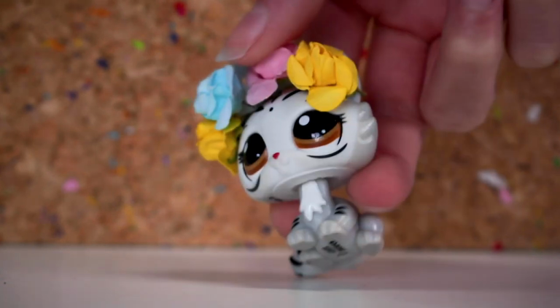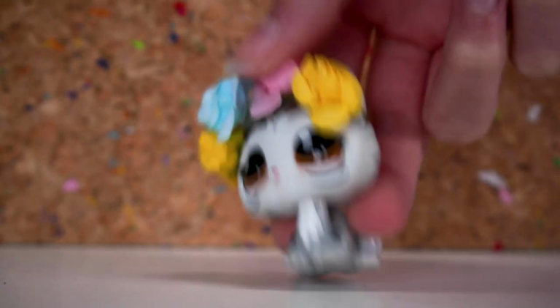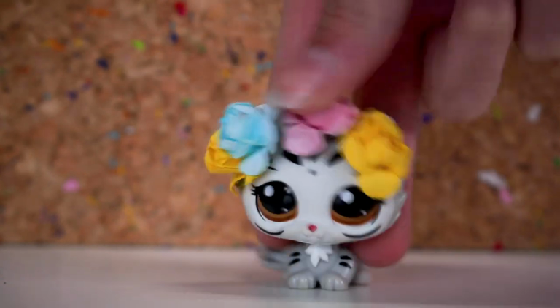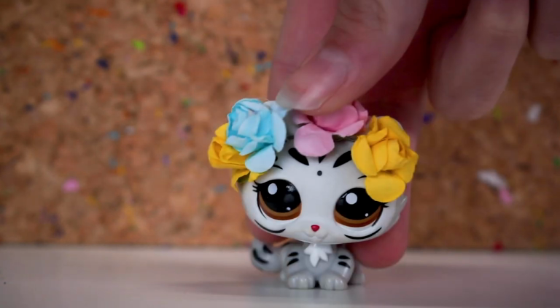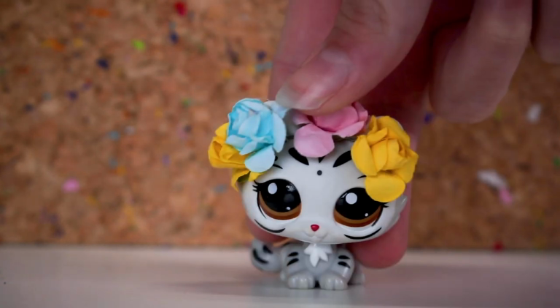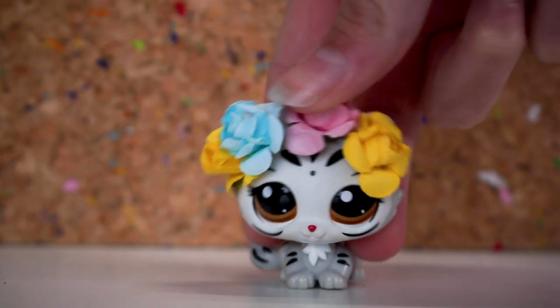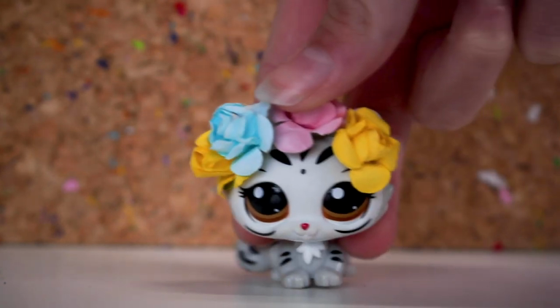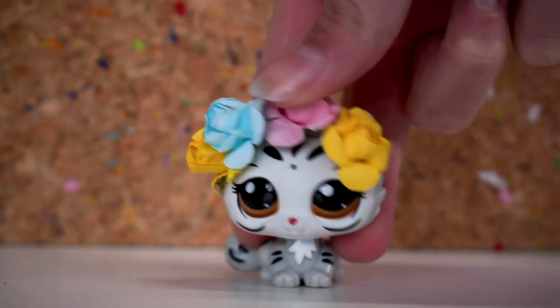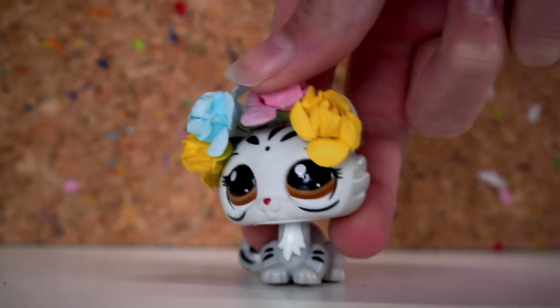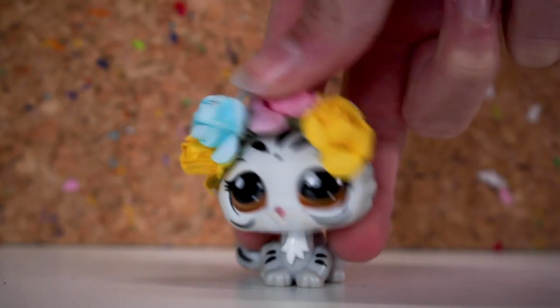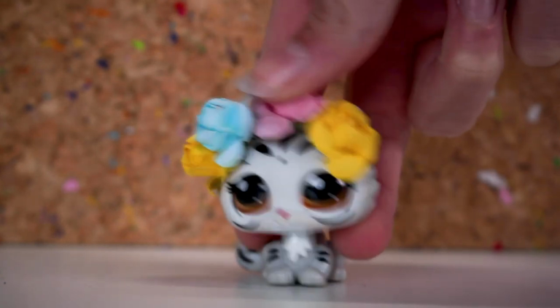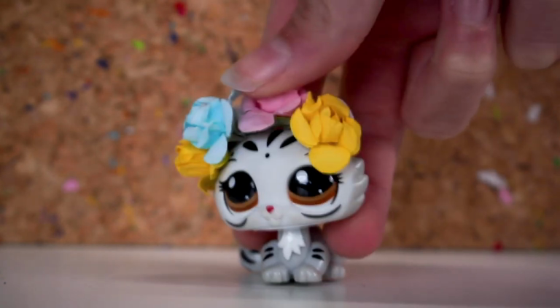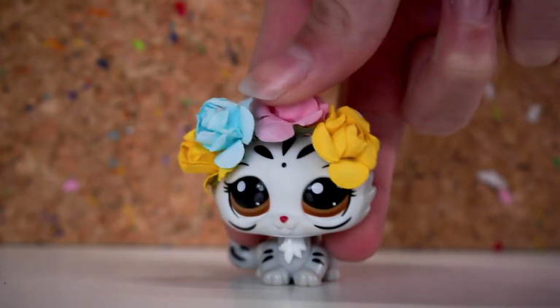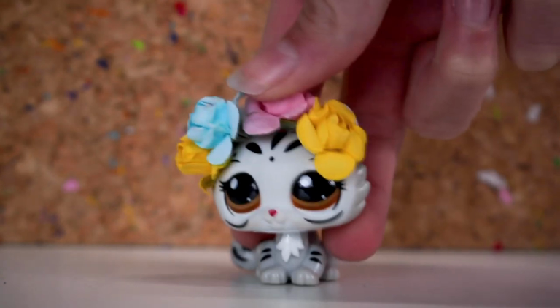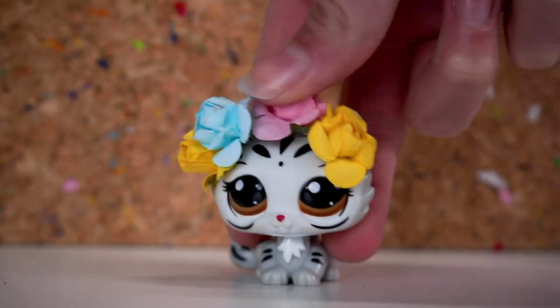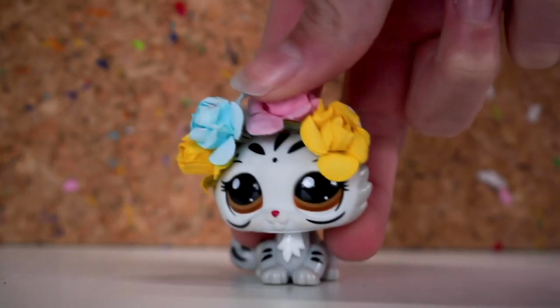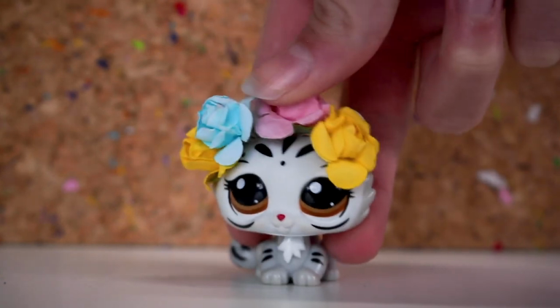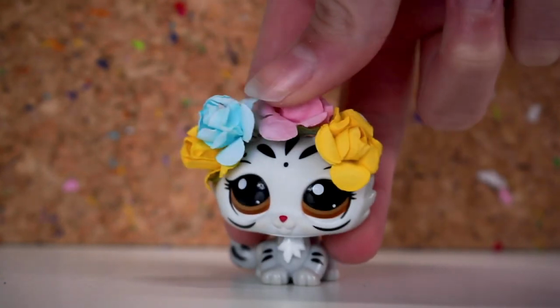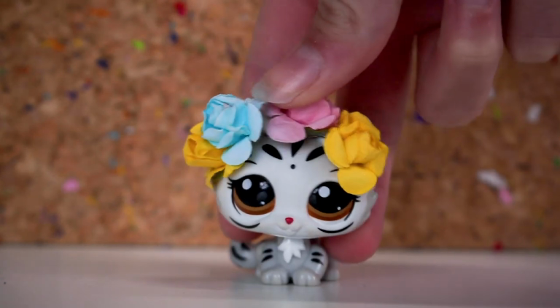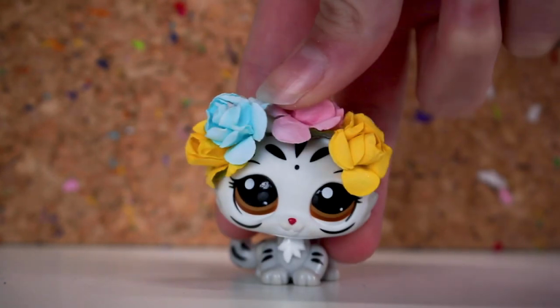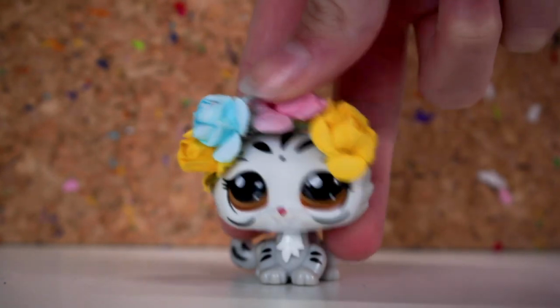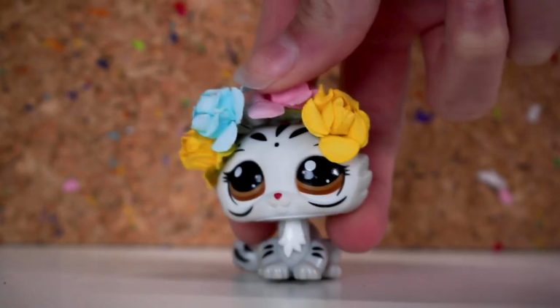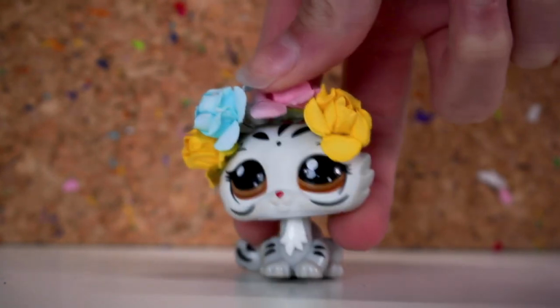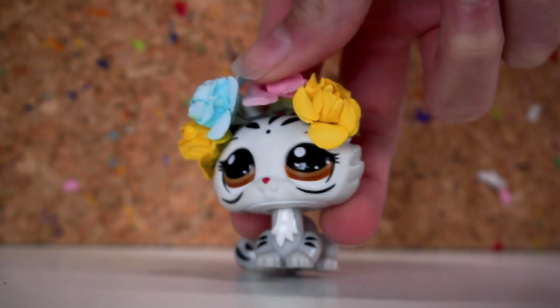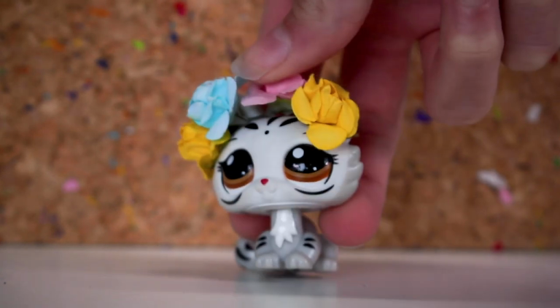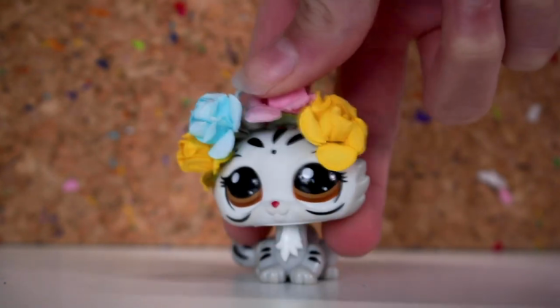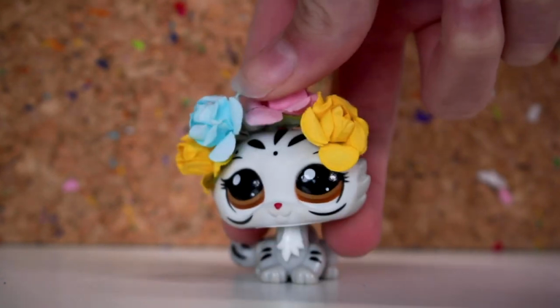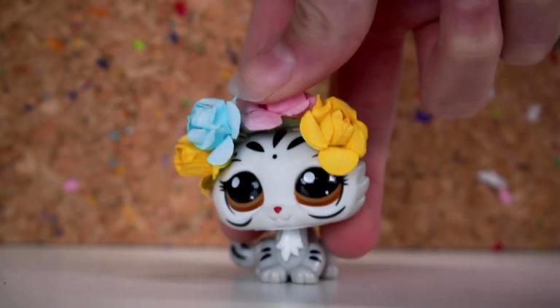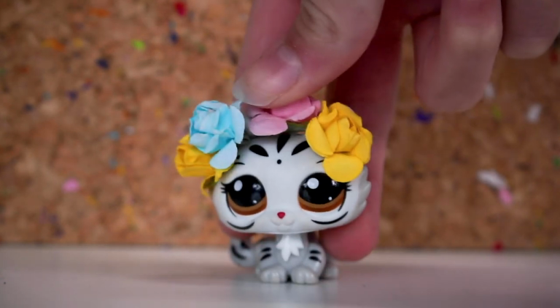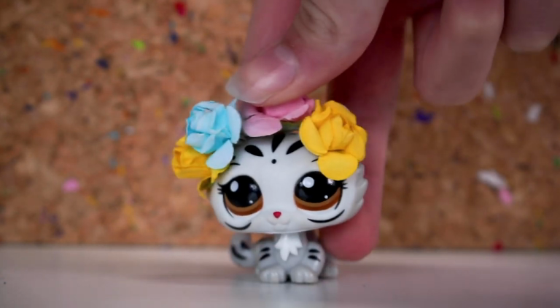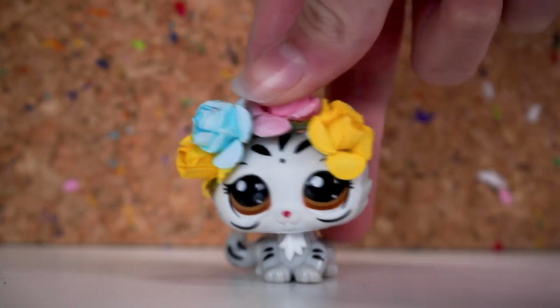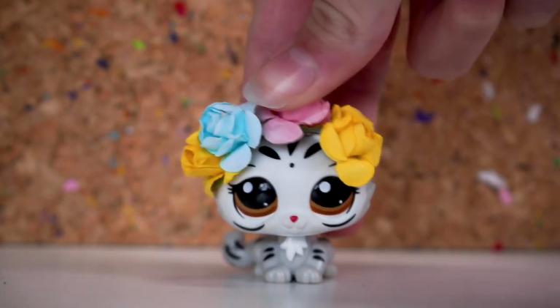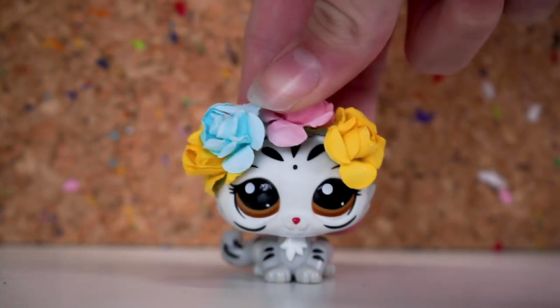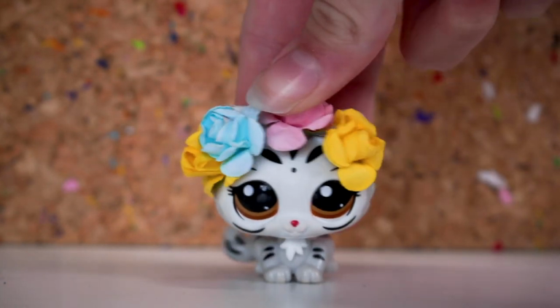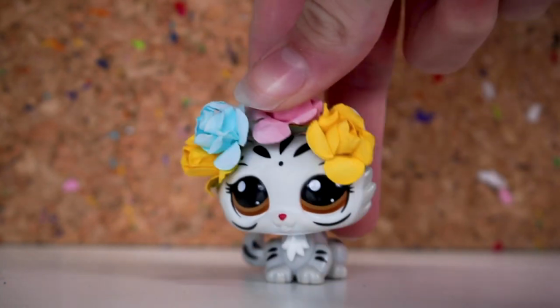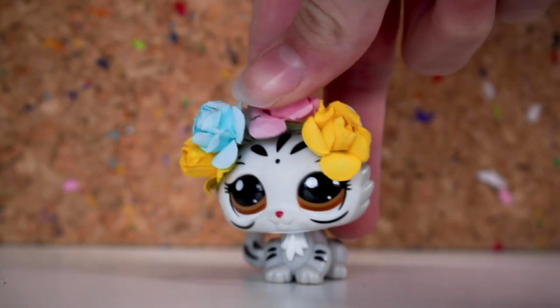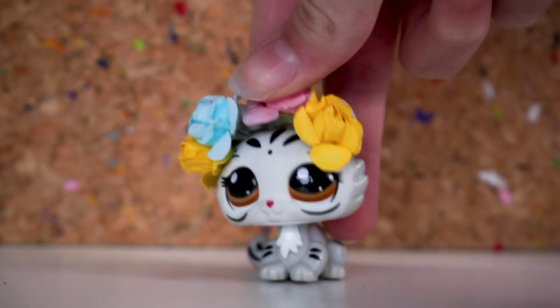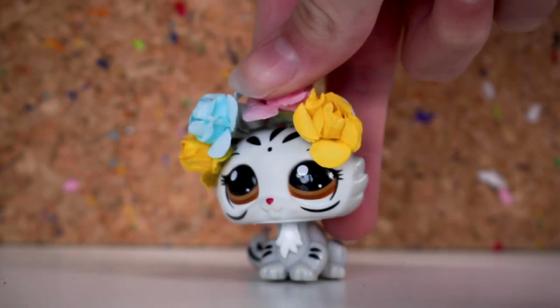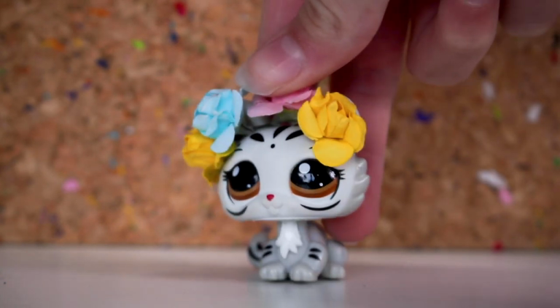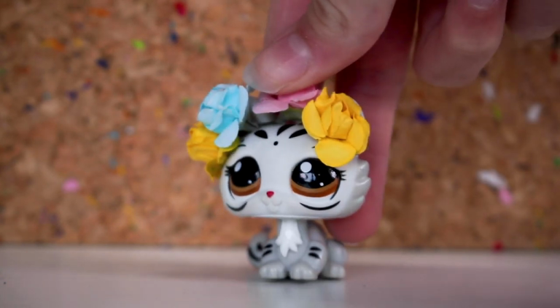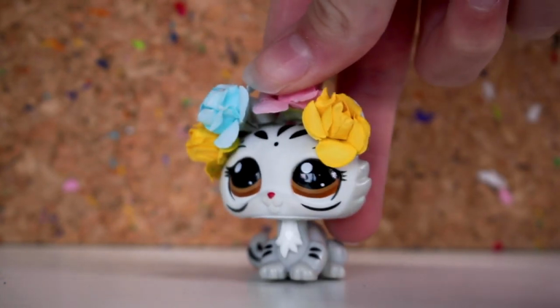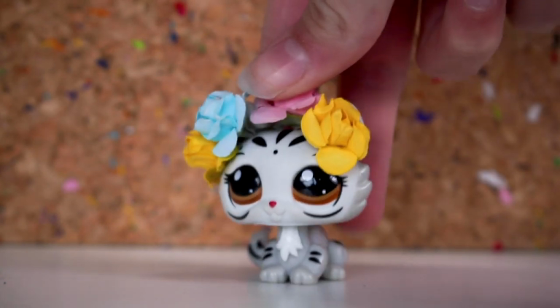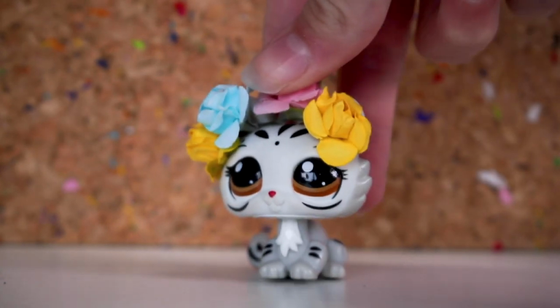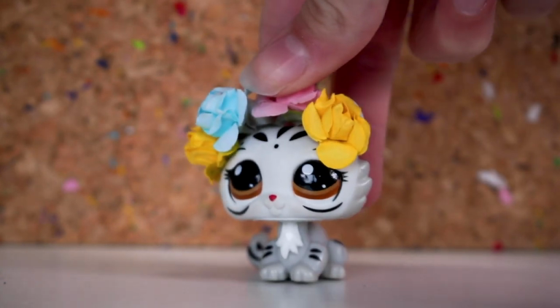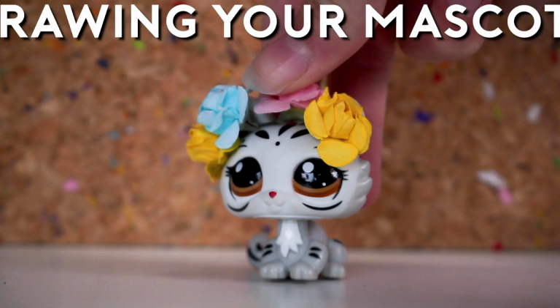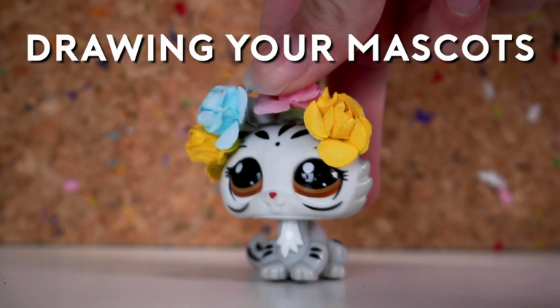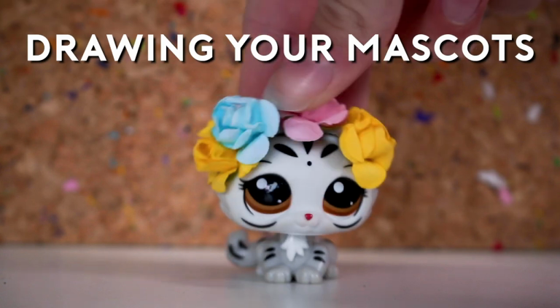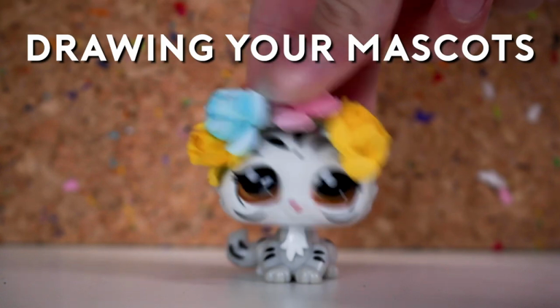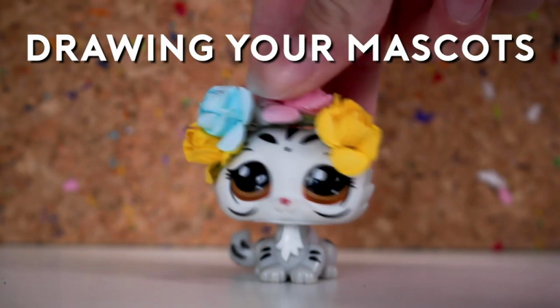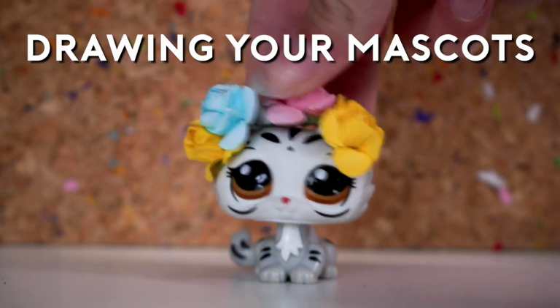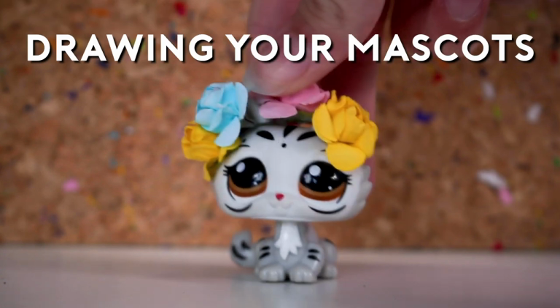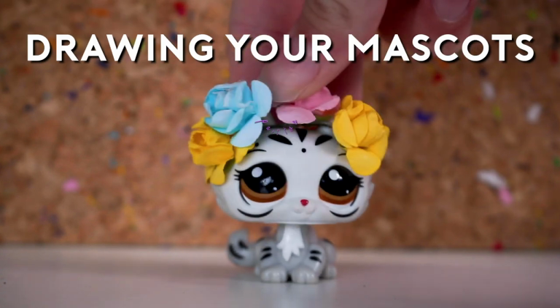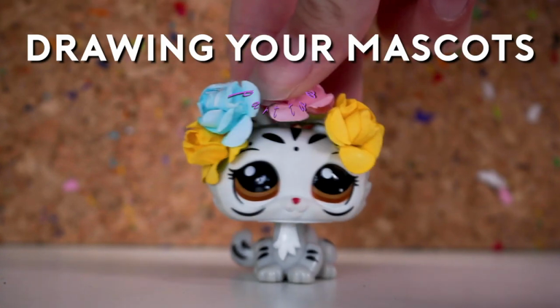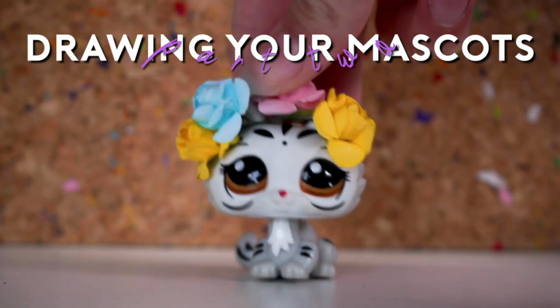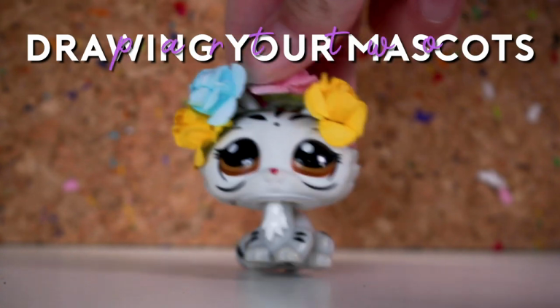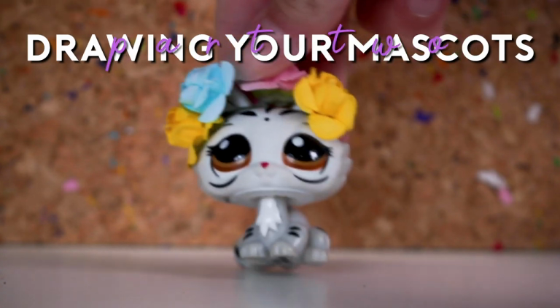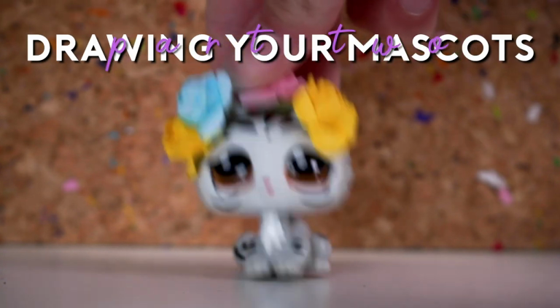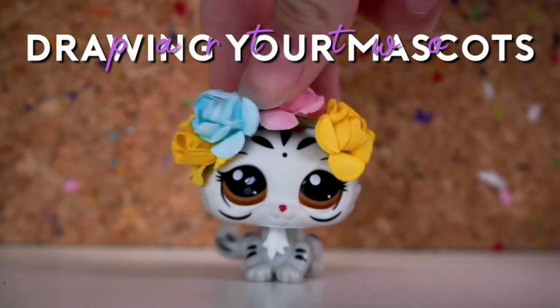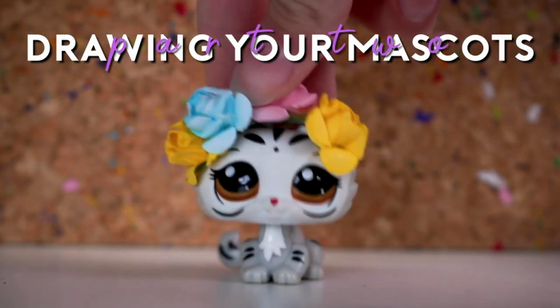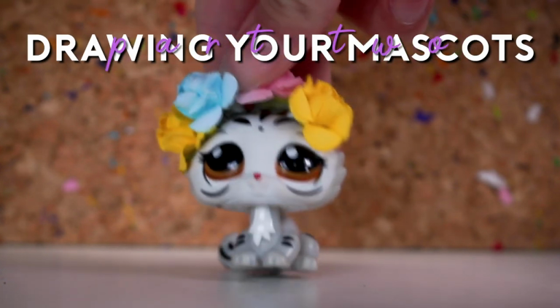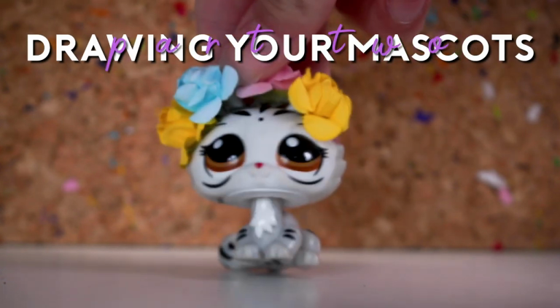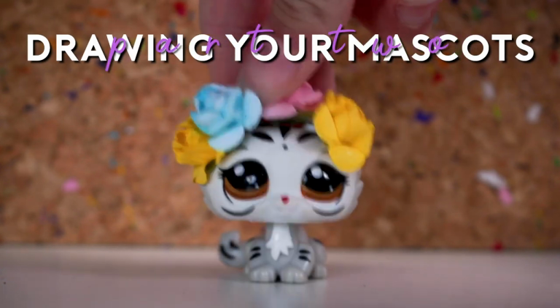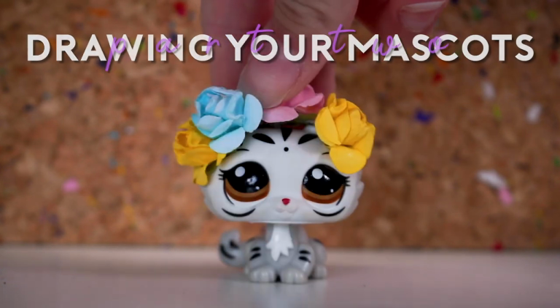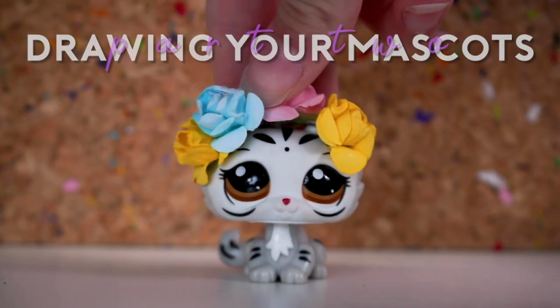Hey guys, it's Lily L. Pierce here and today's video is Drawing Your Mascots Part 2.